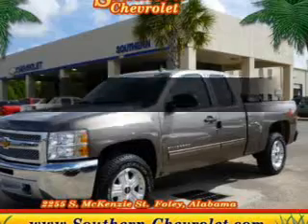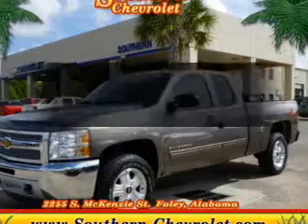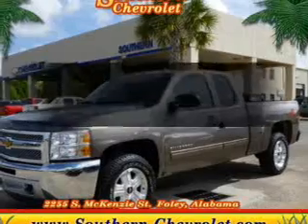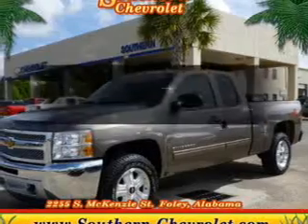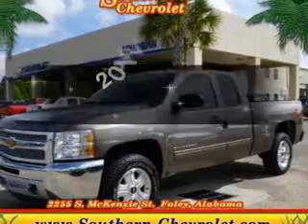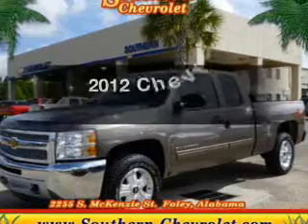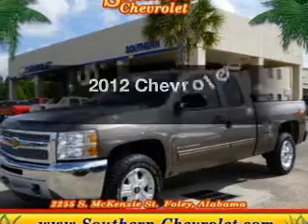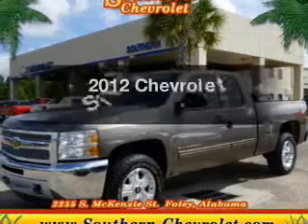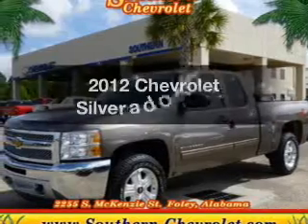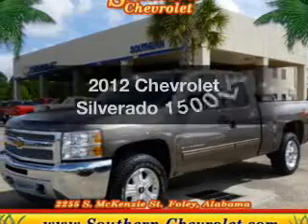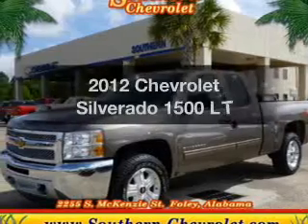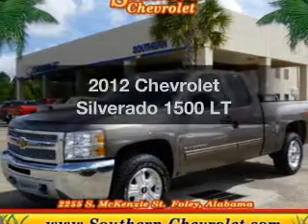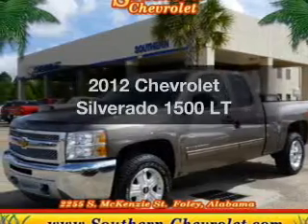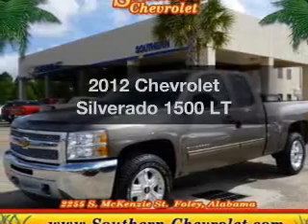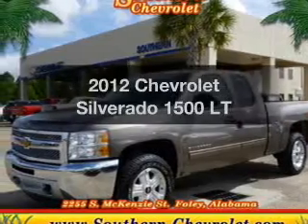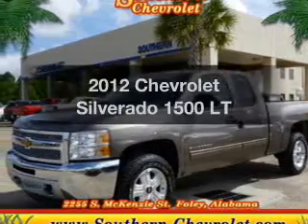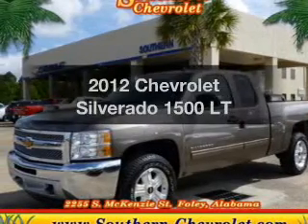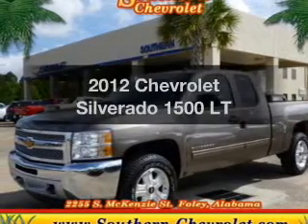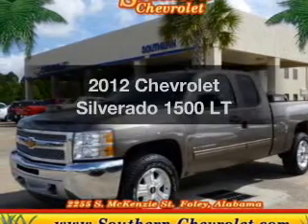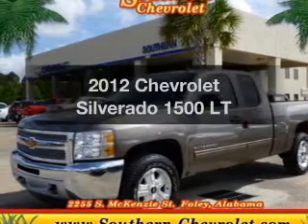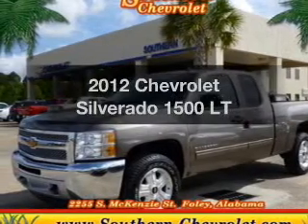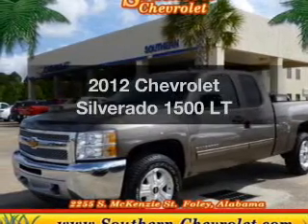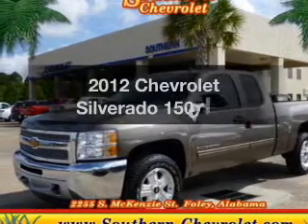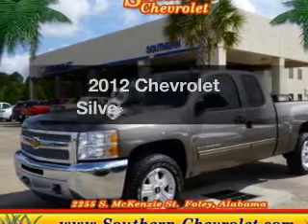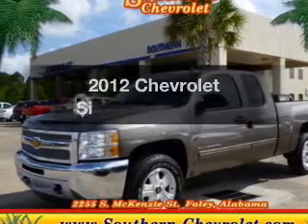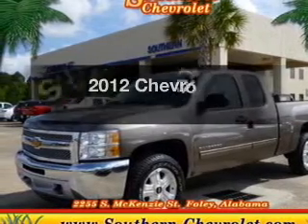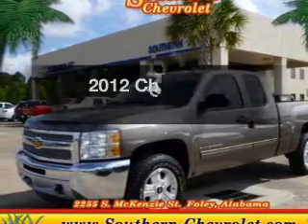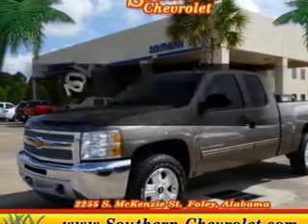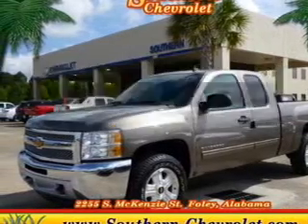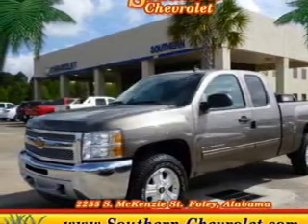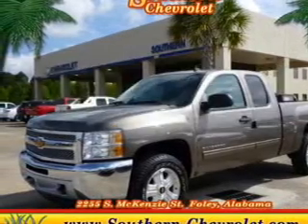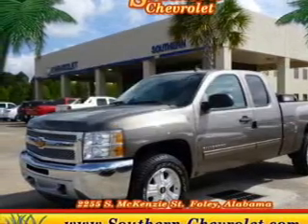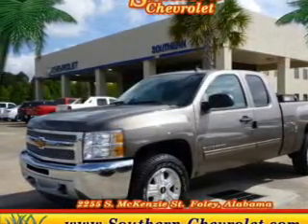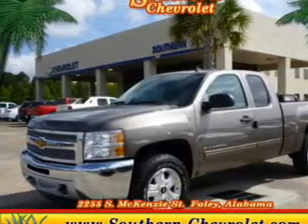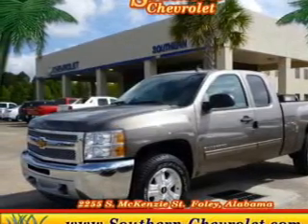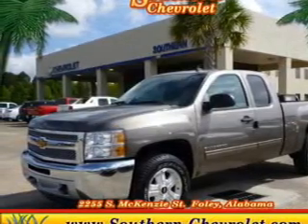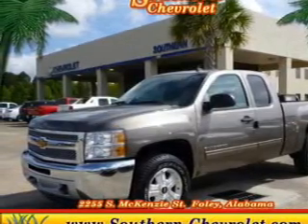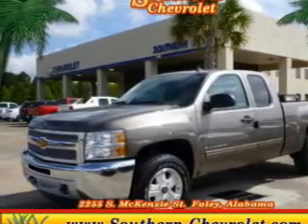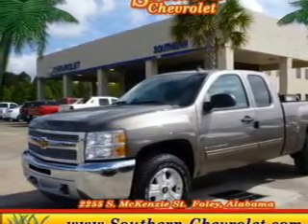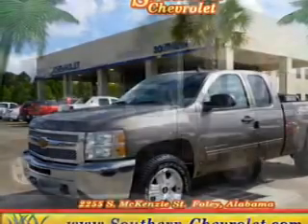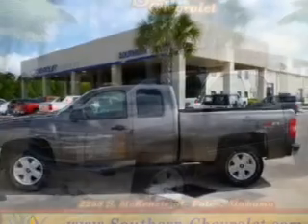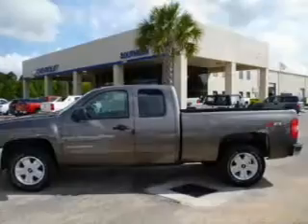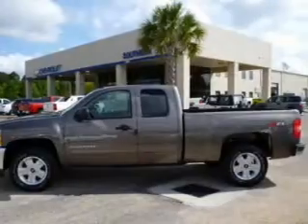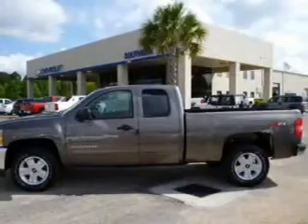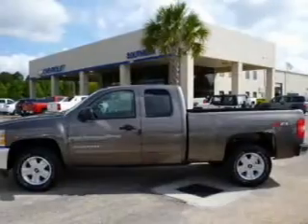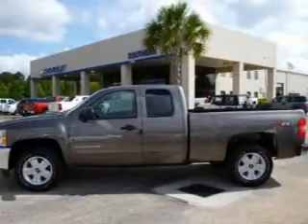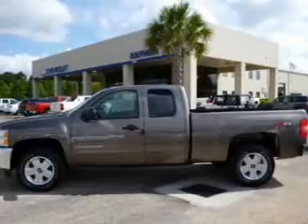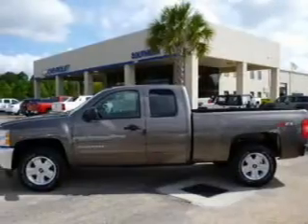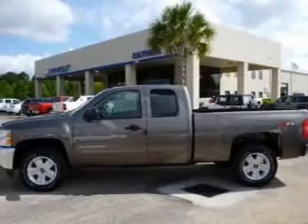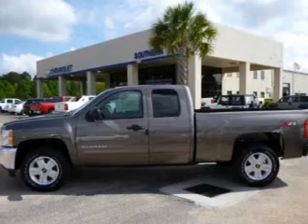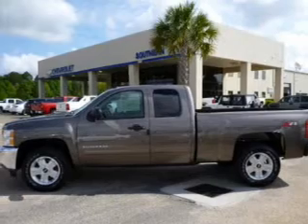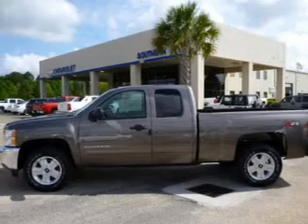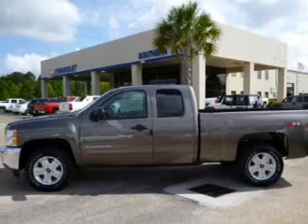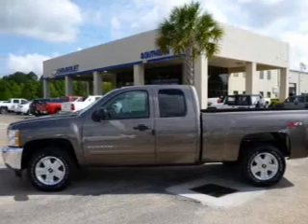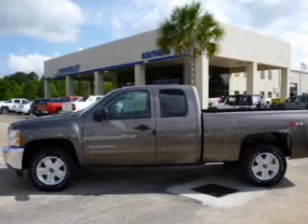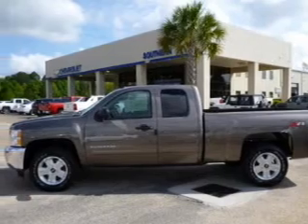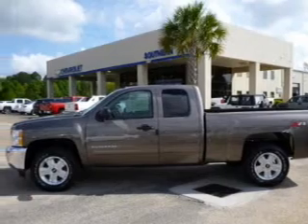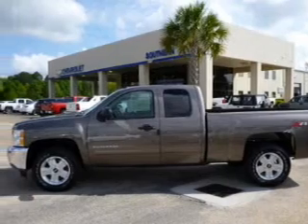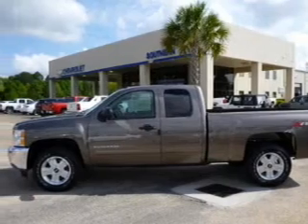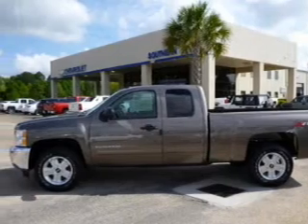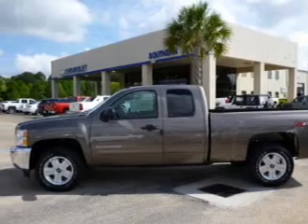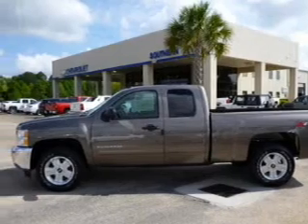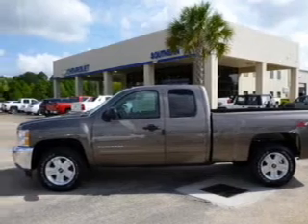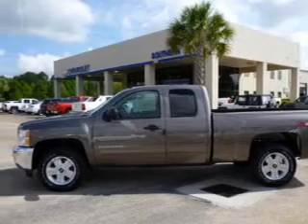Presenting the 2012 Chevrolet Silverado 1500. If you're looking for an automobile with great attributes, look no further.